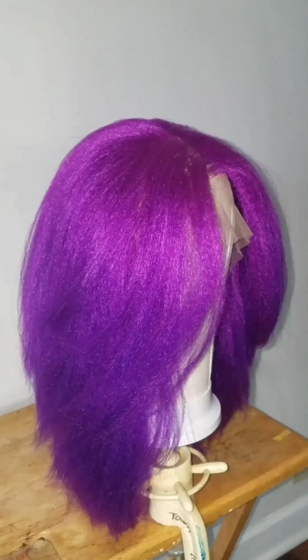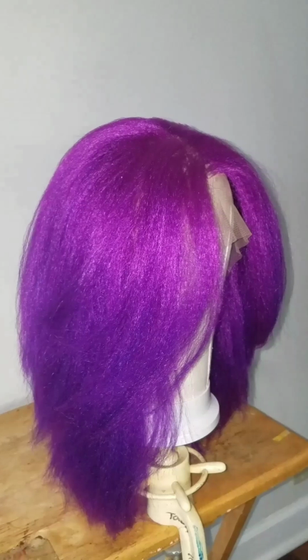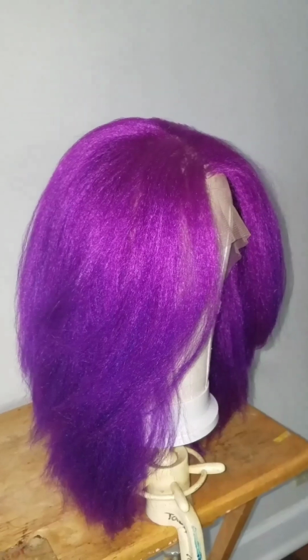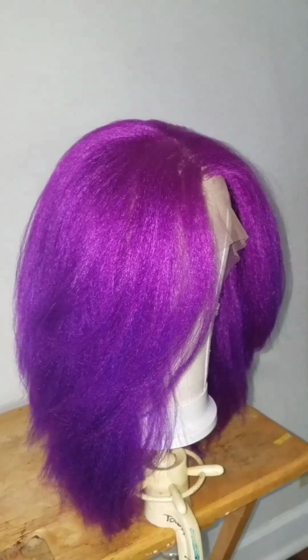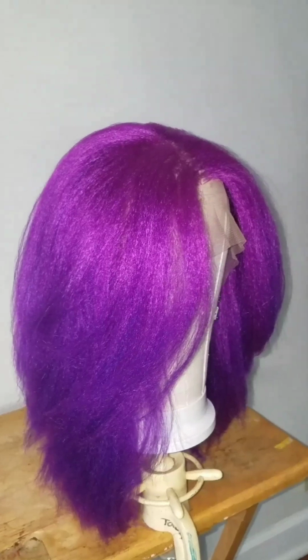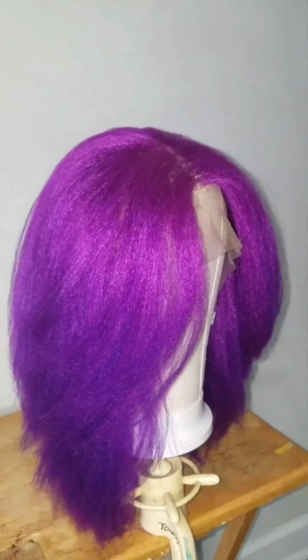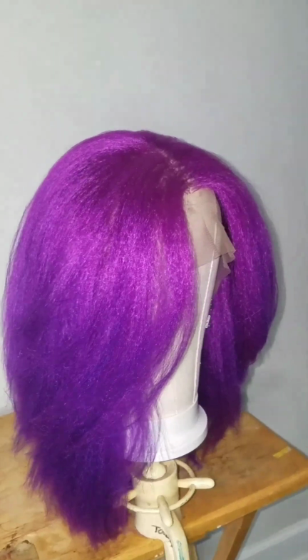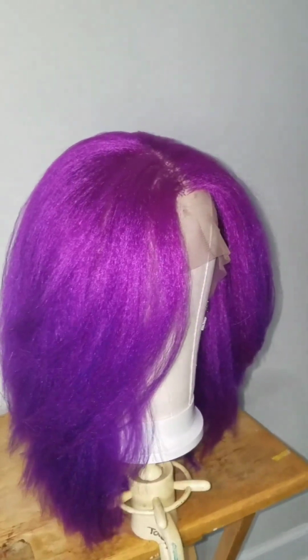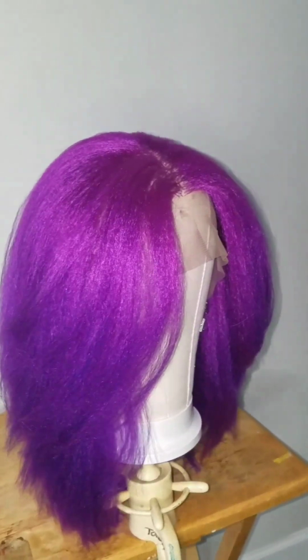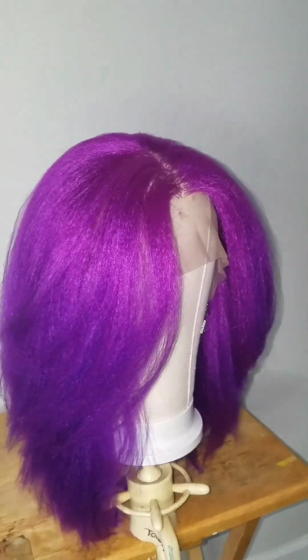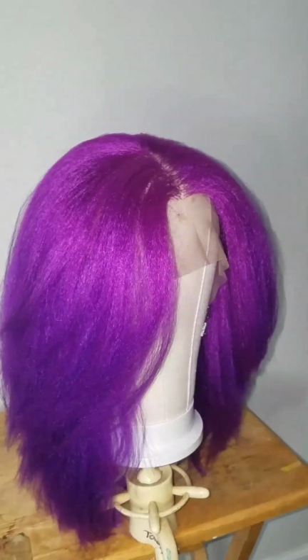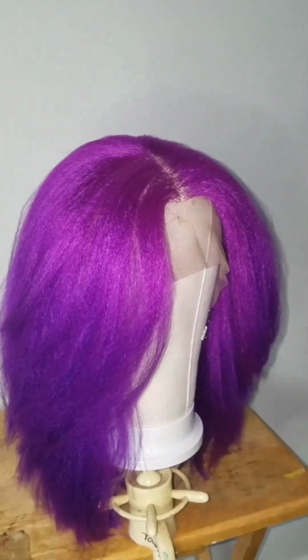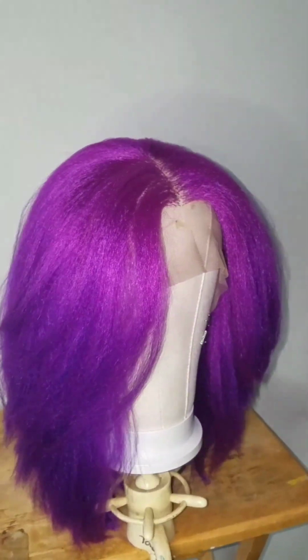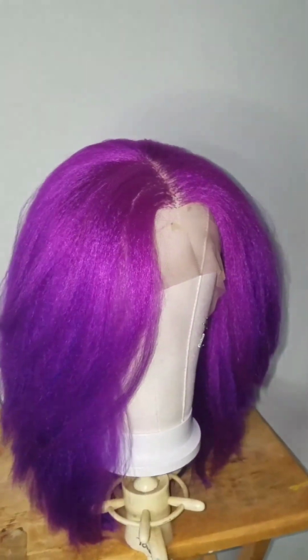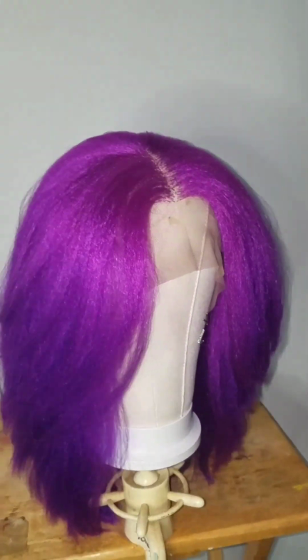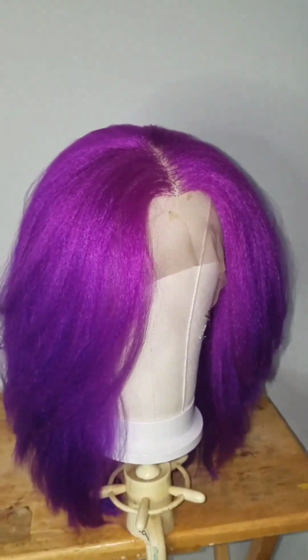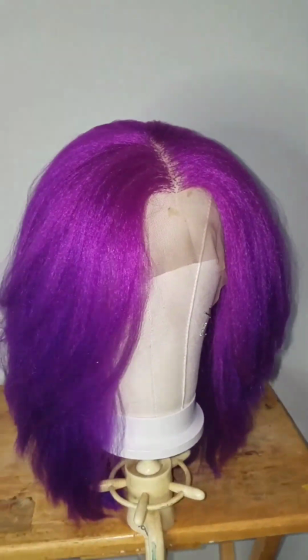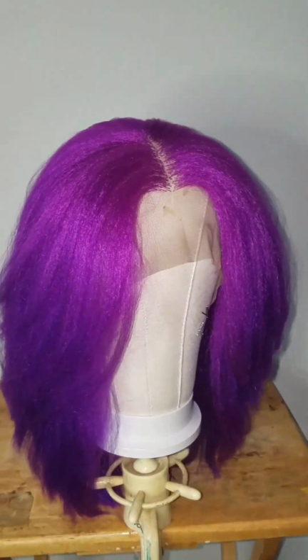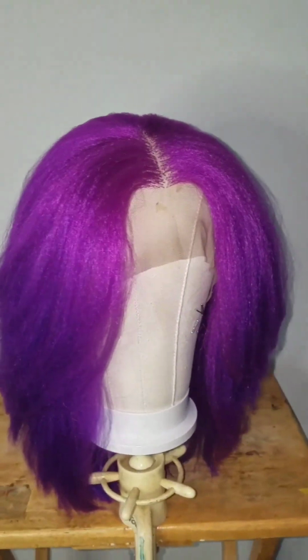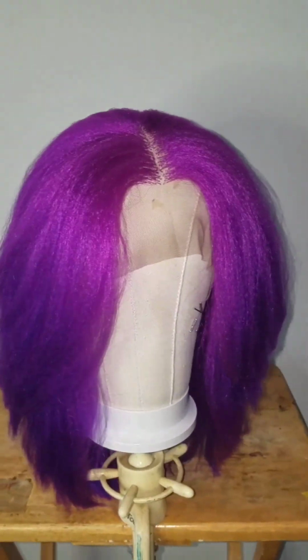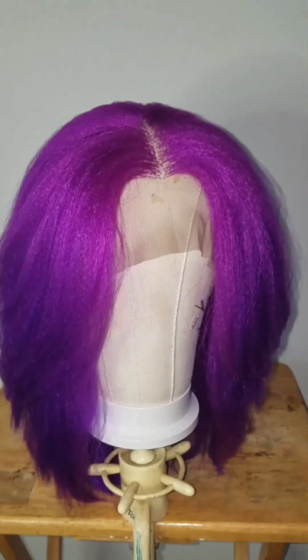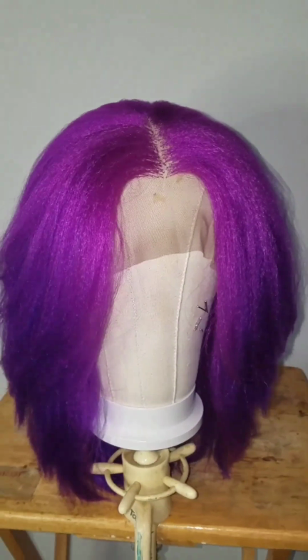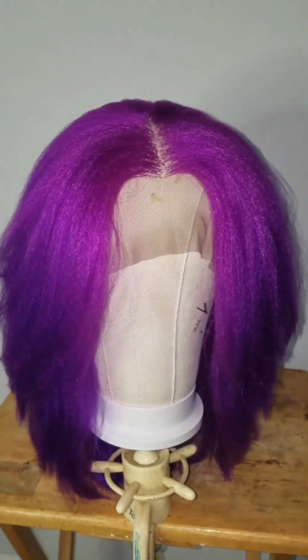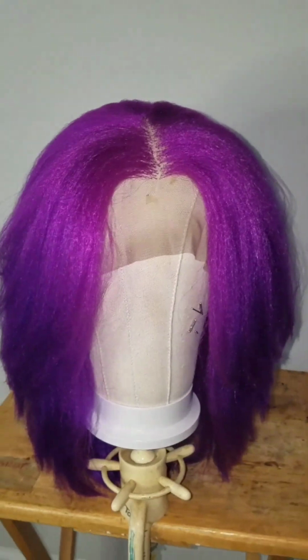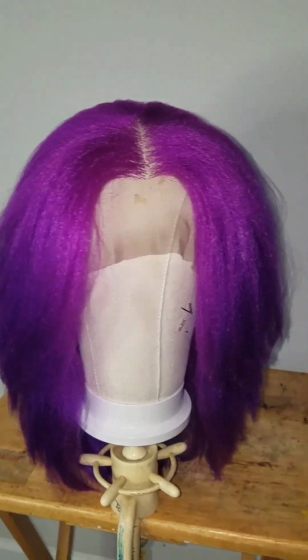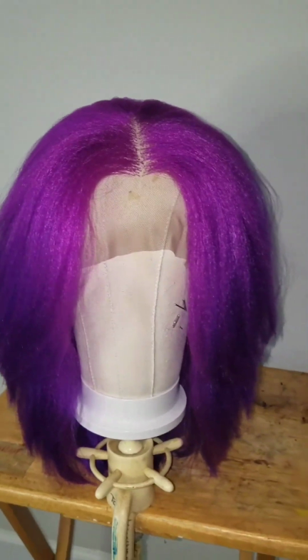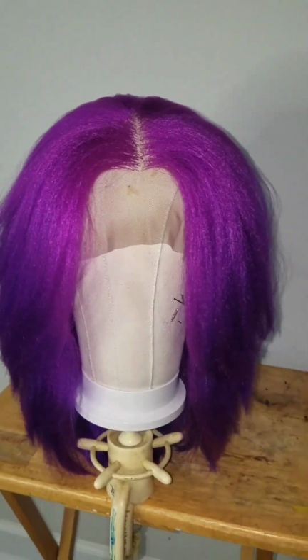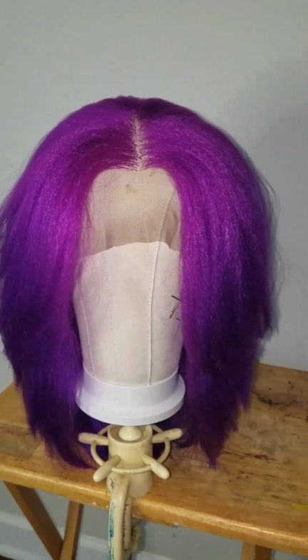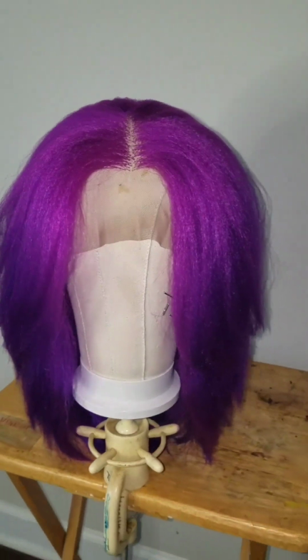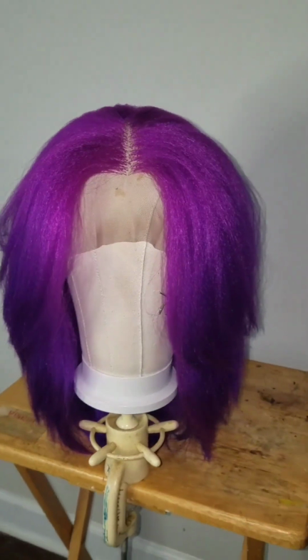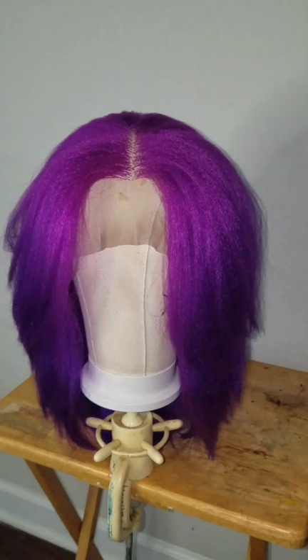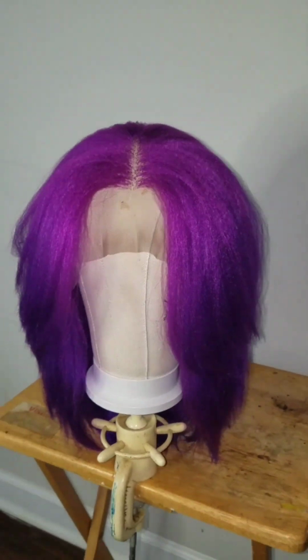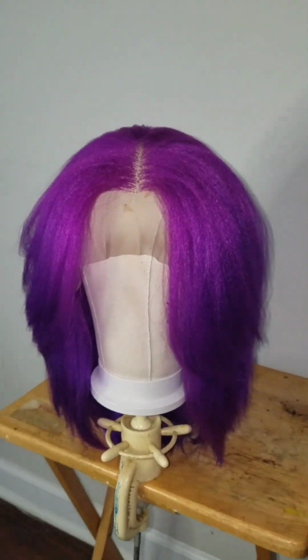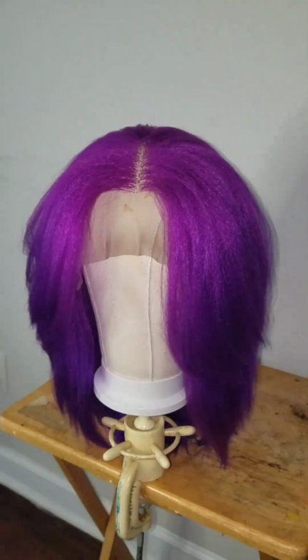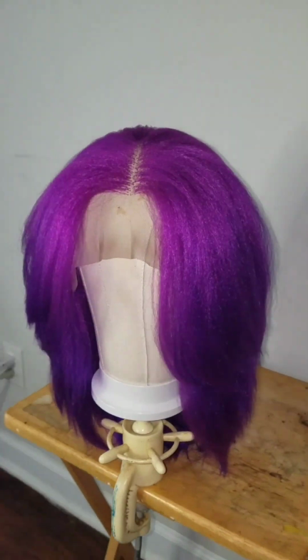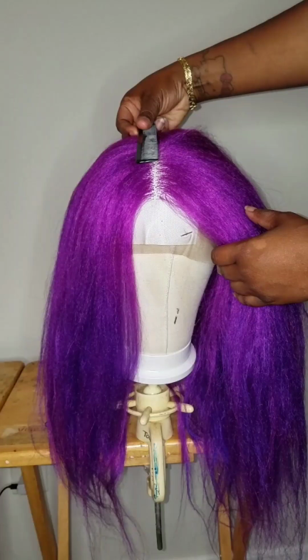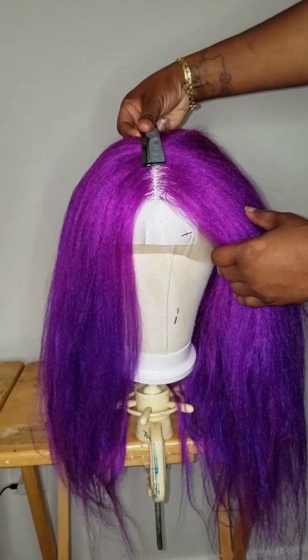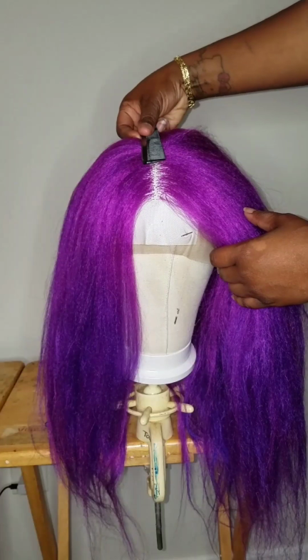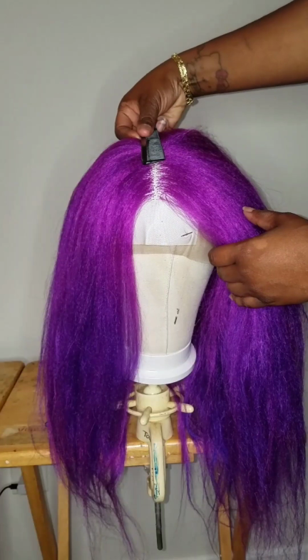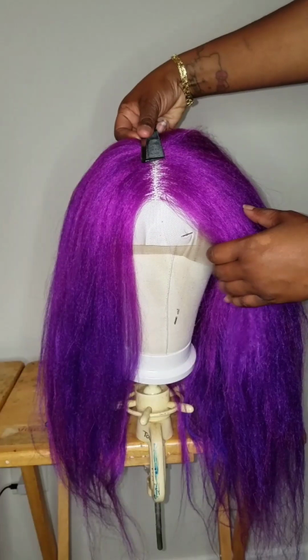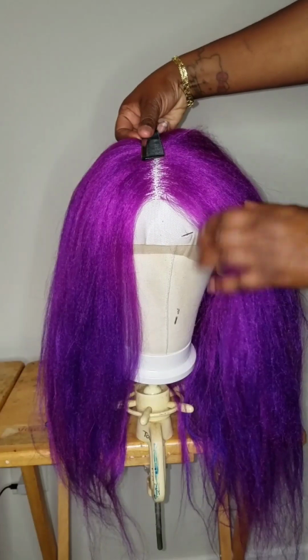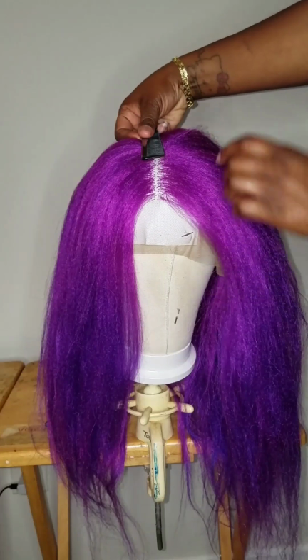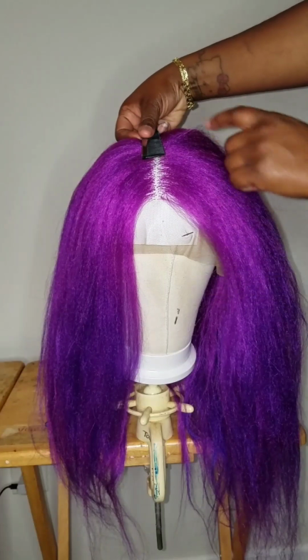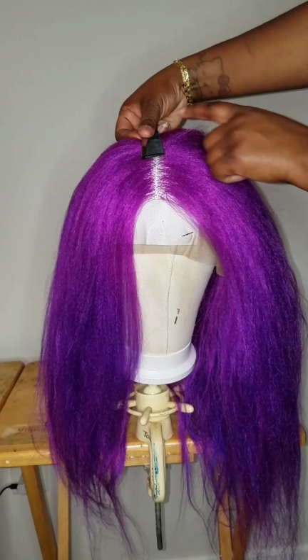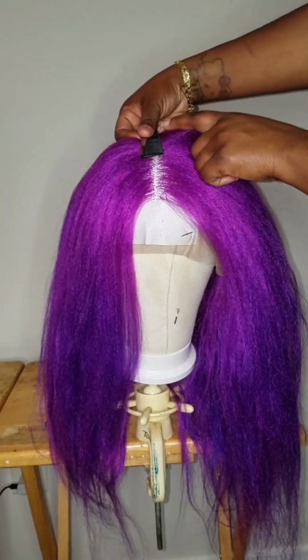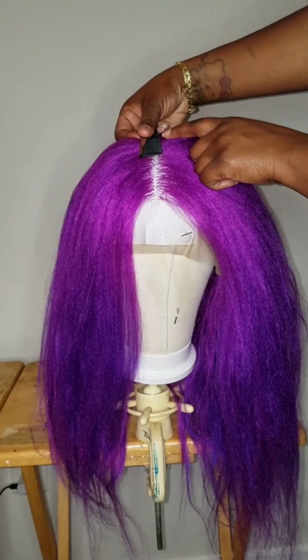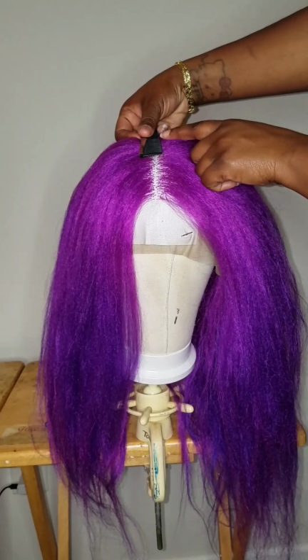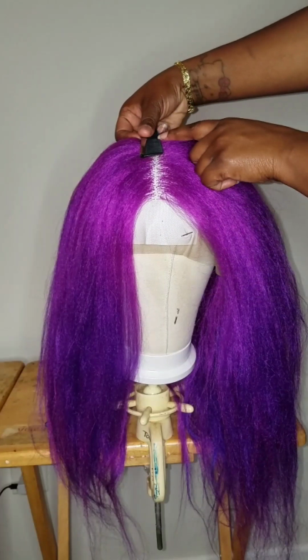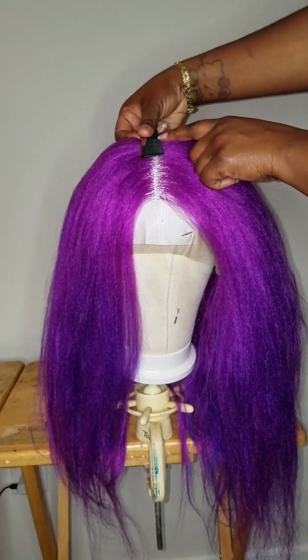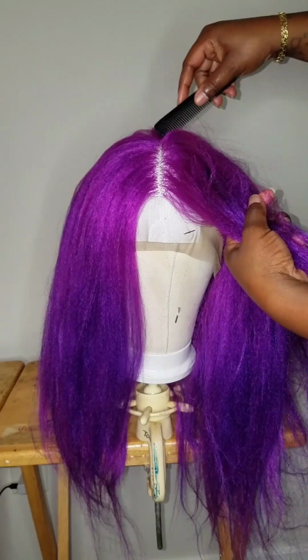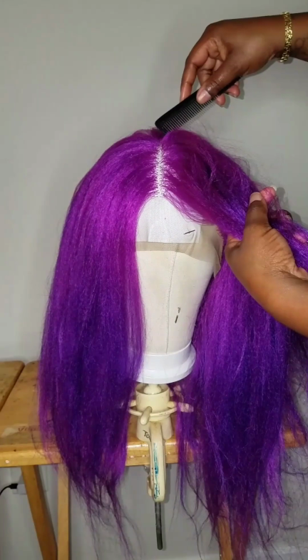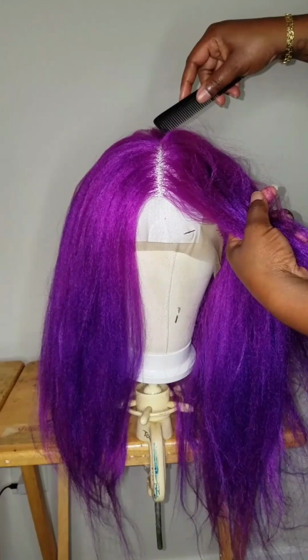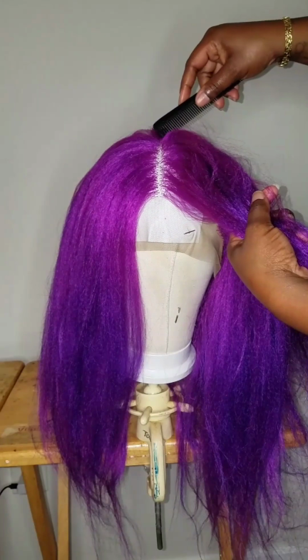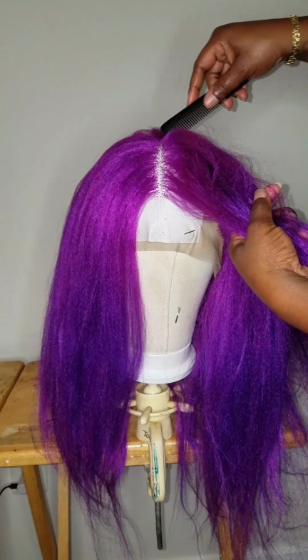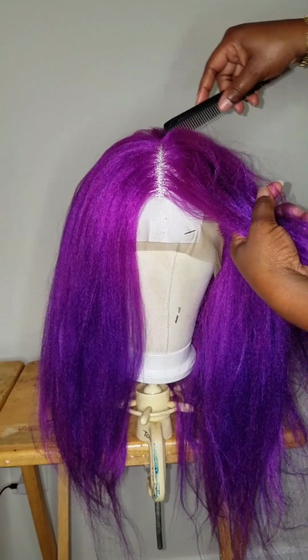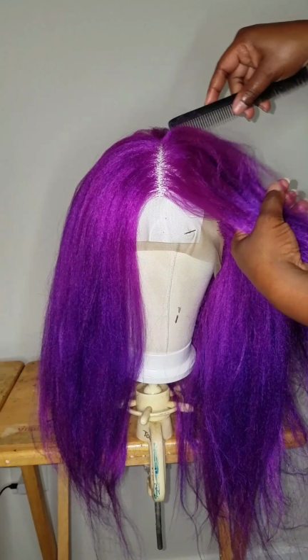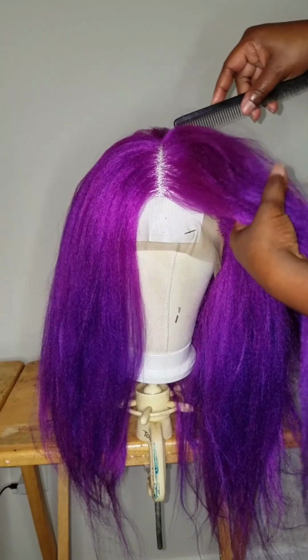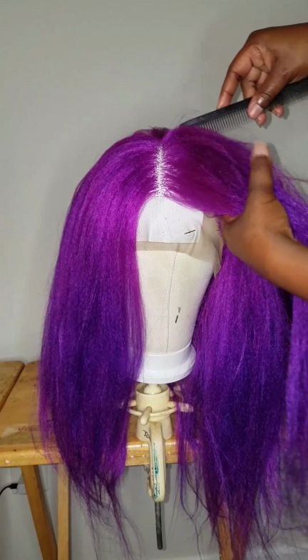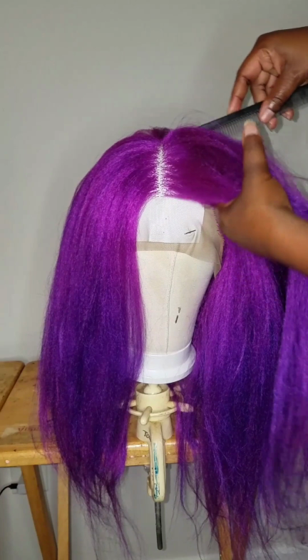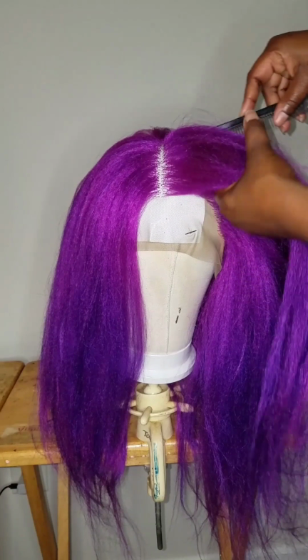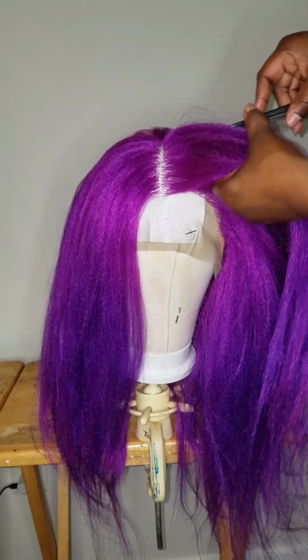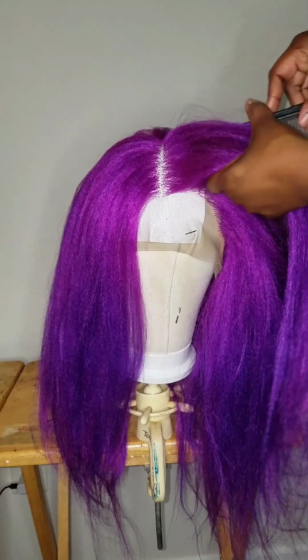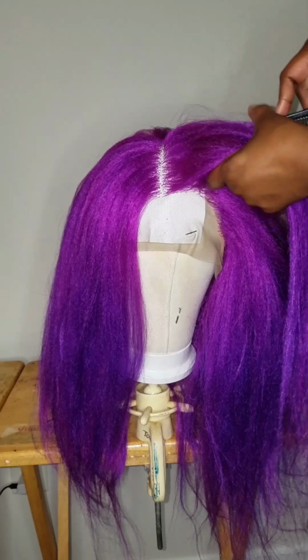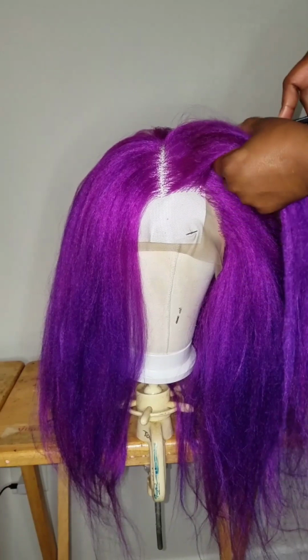You want to learn how to cut layers in your wig so it can frame your face like this? You damn skimpy! Well I'm about to show you how. Let's go!